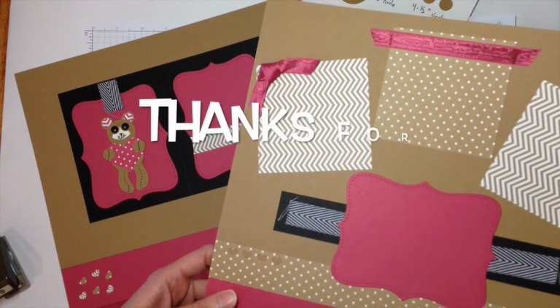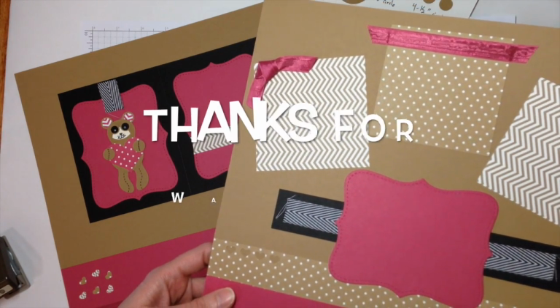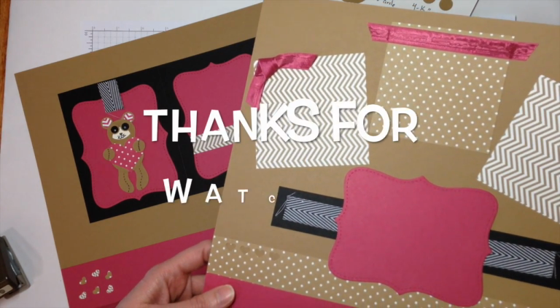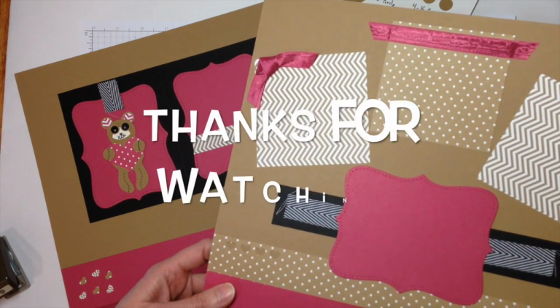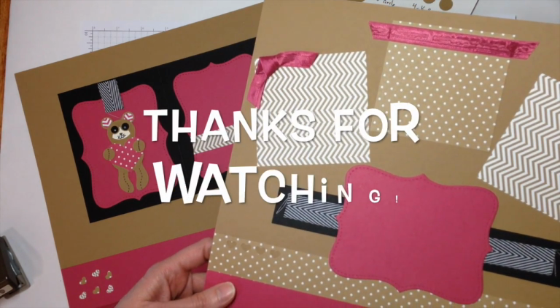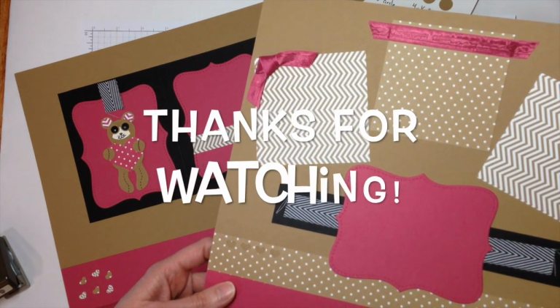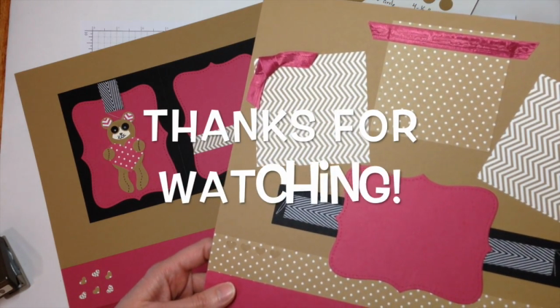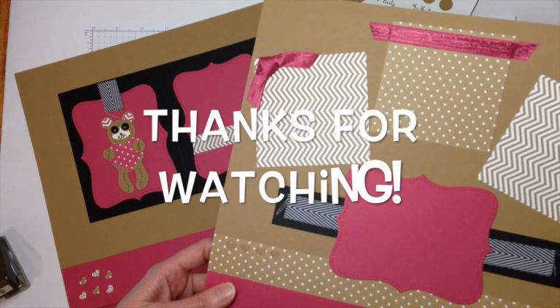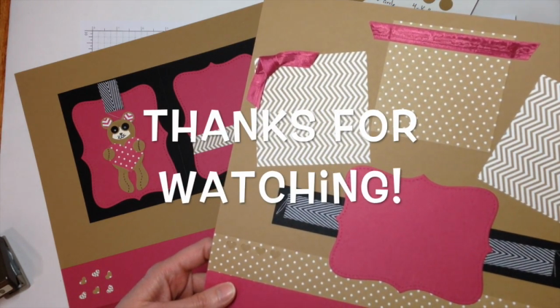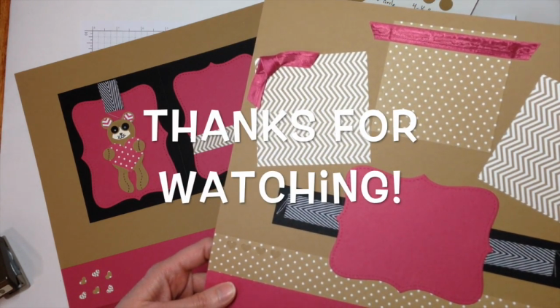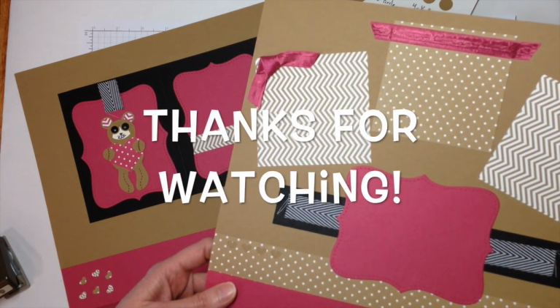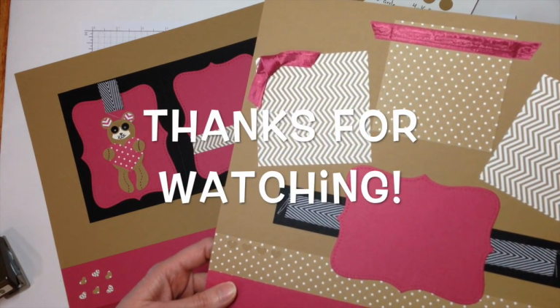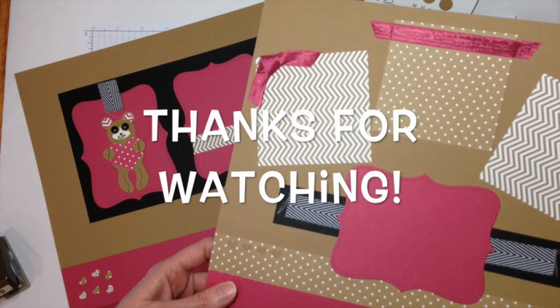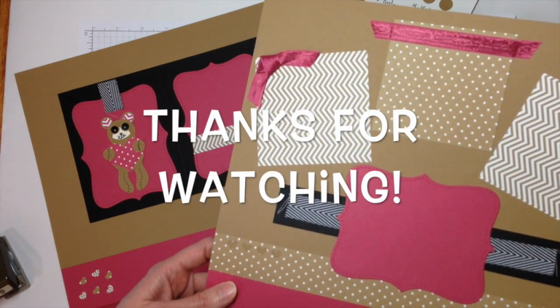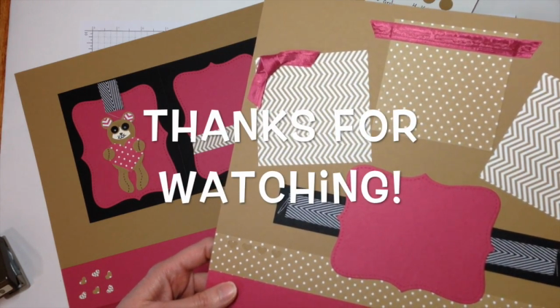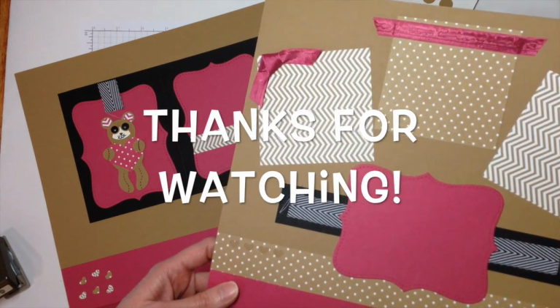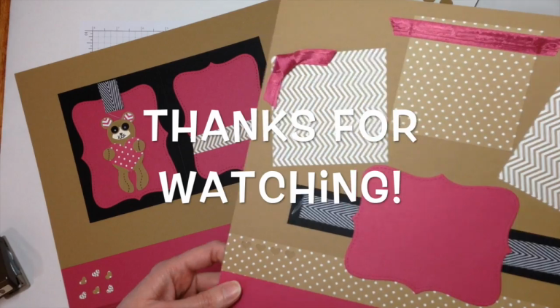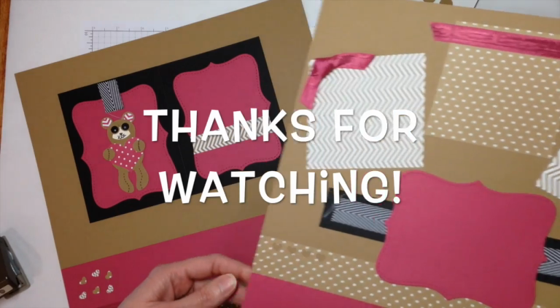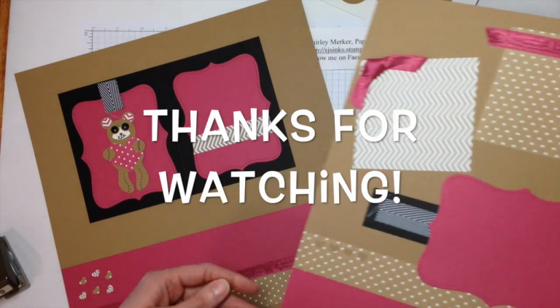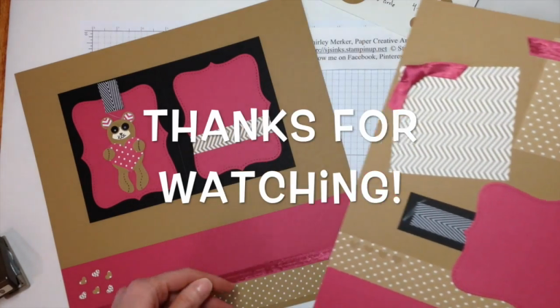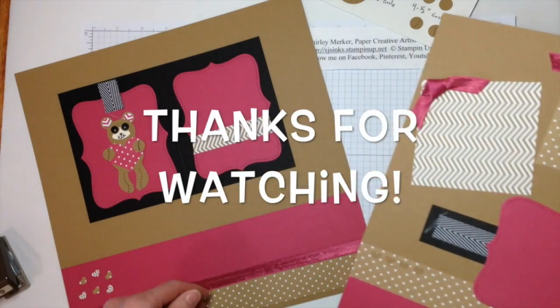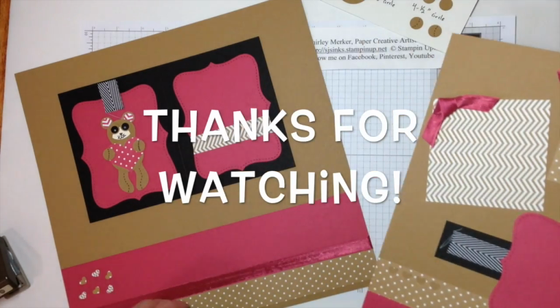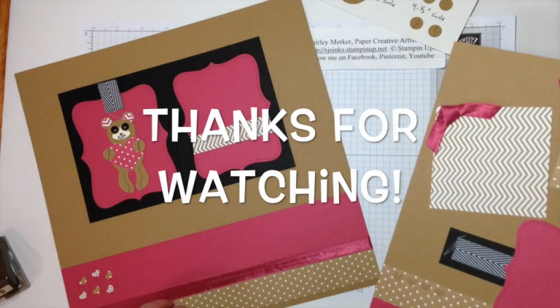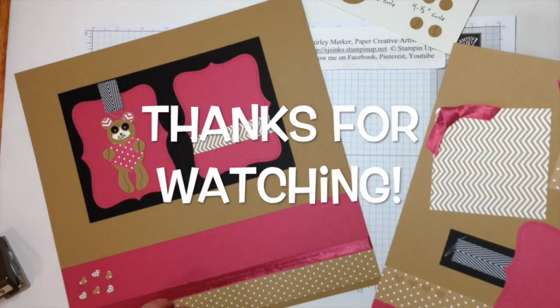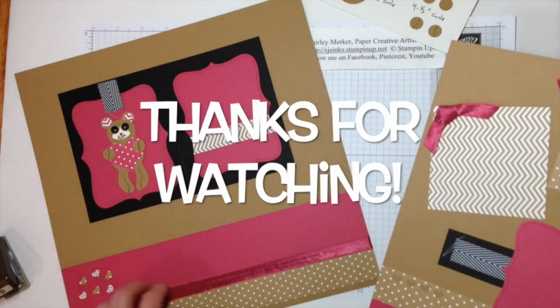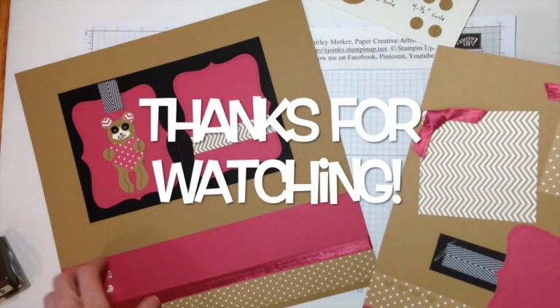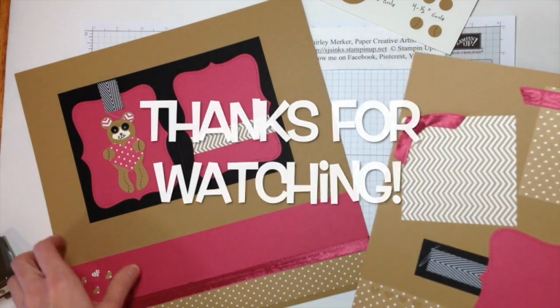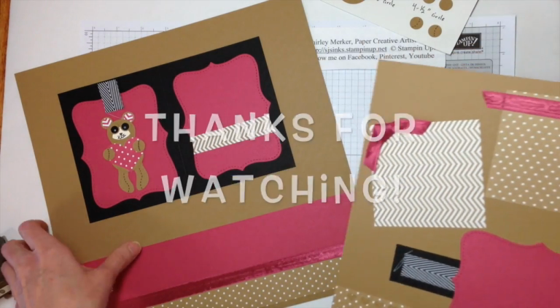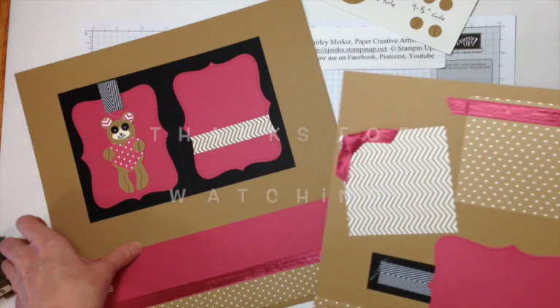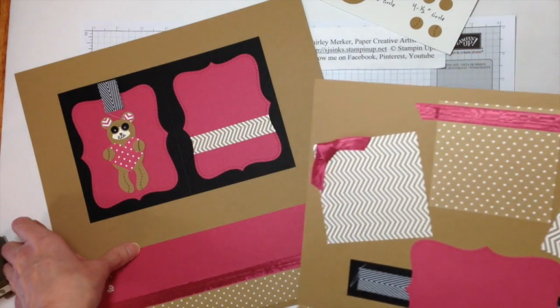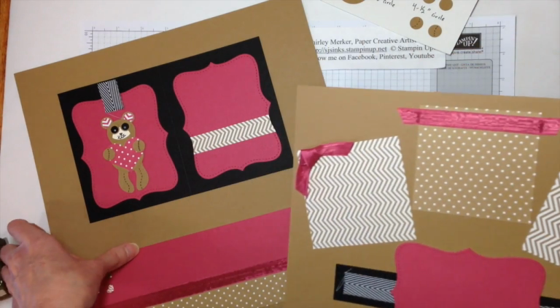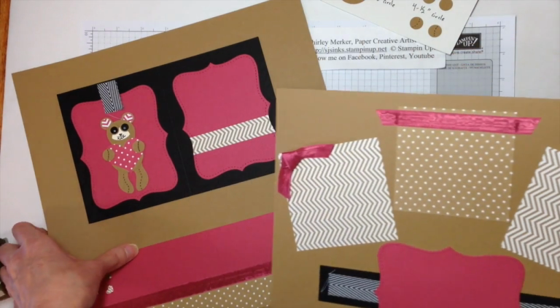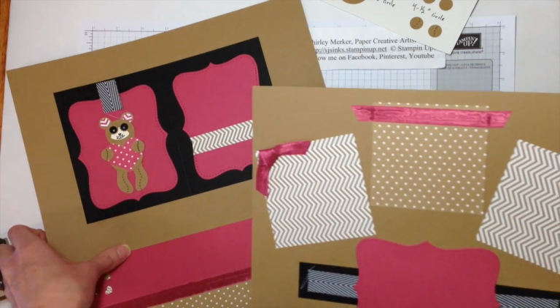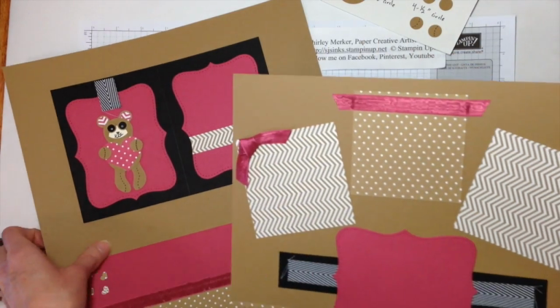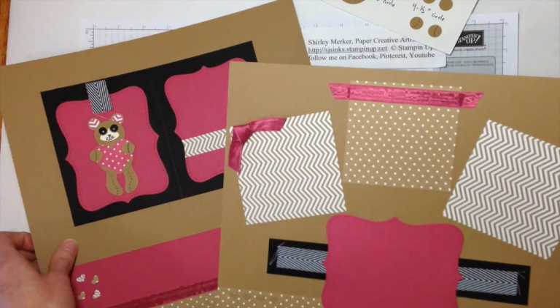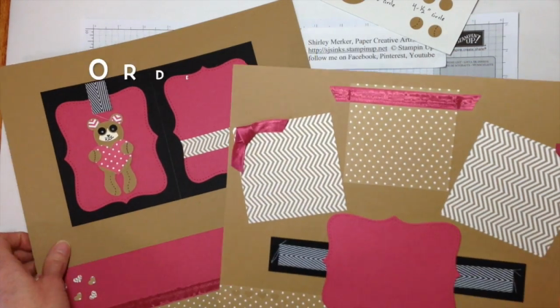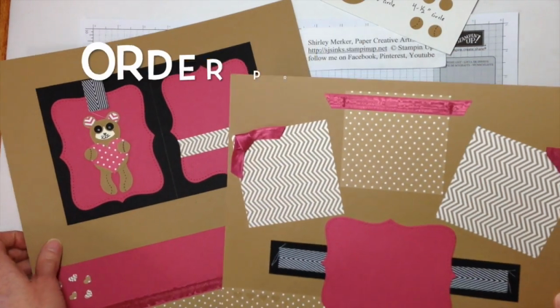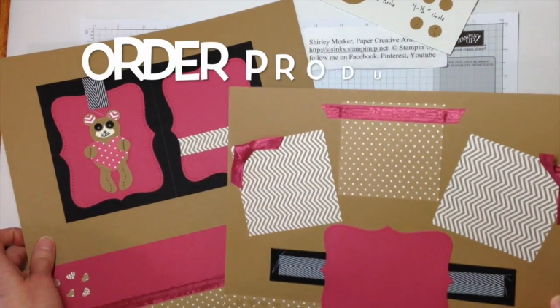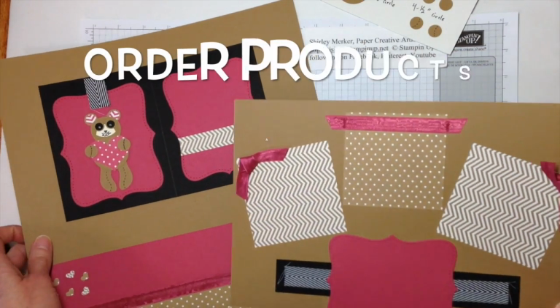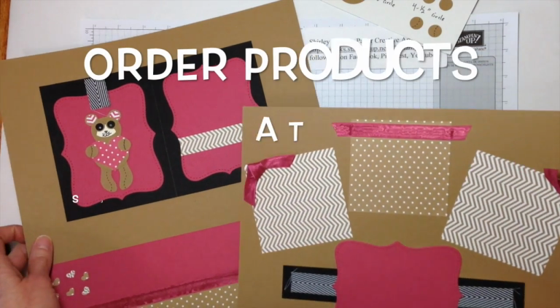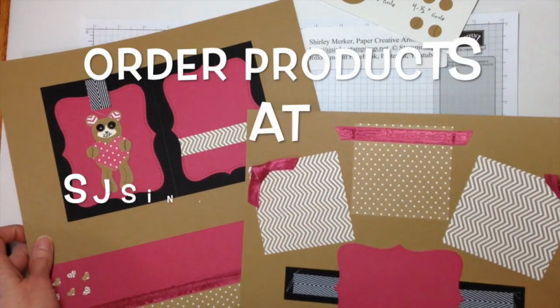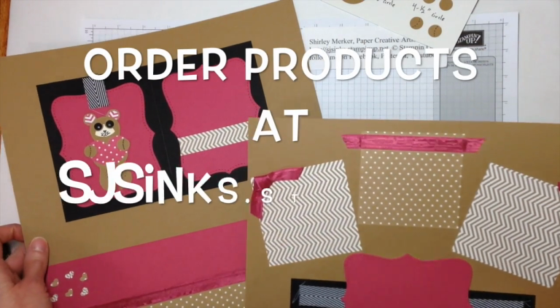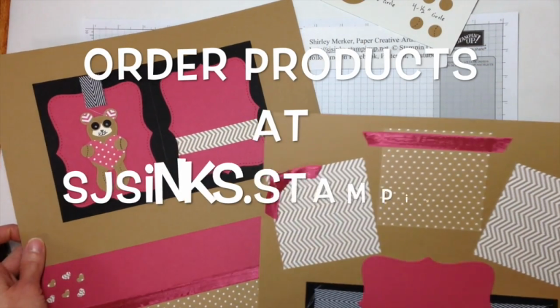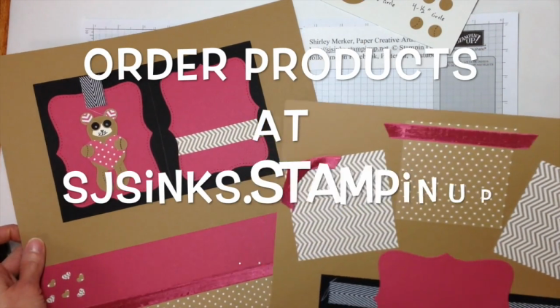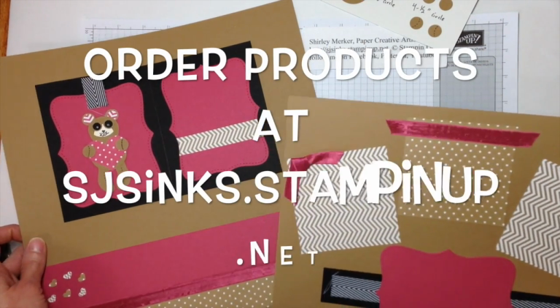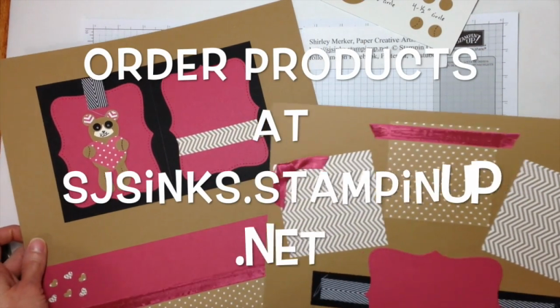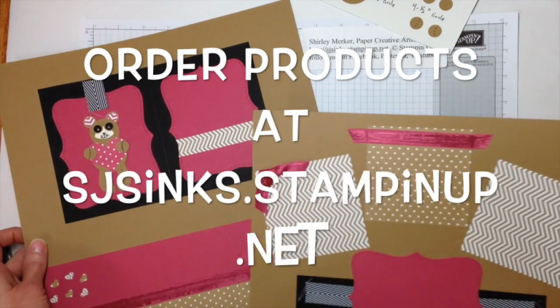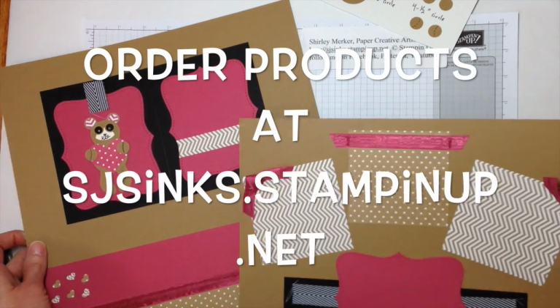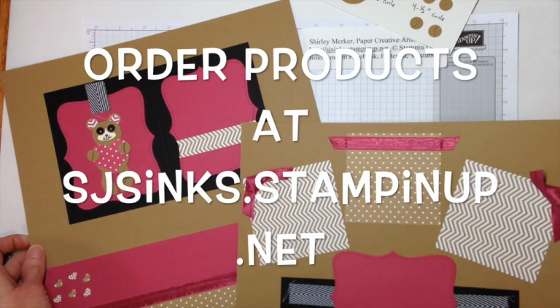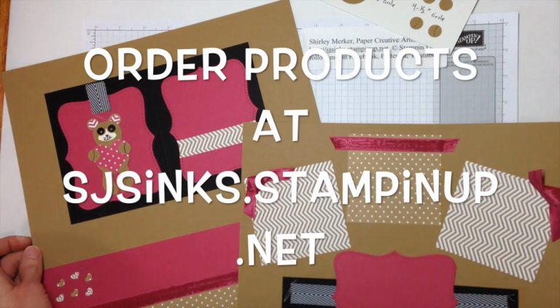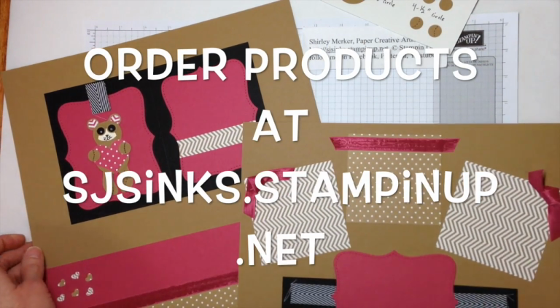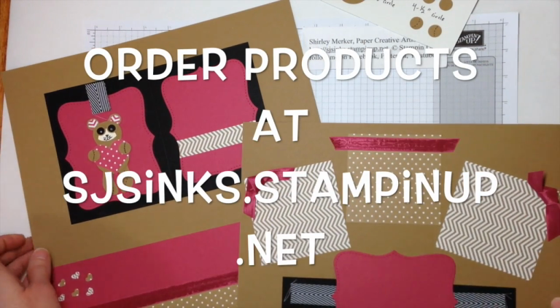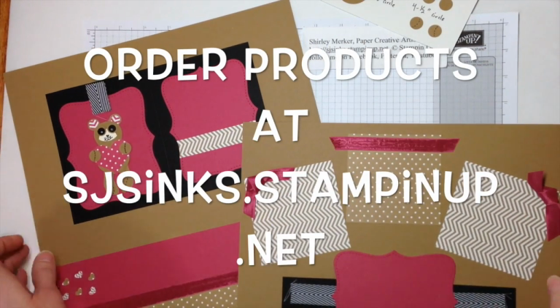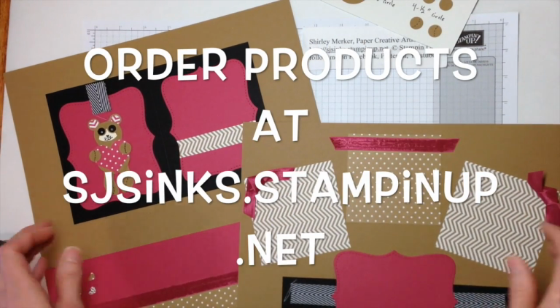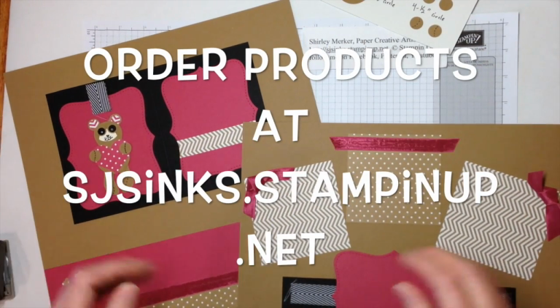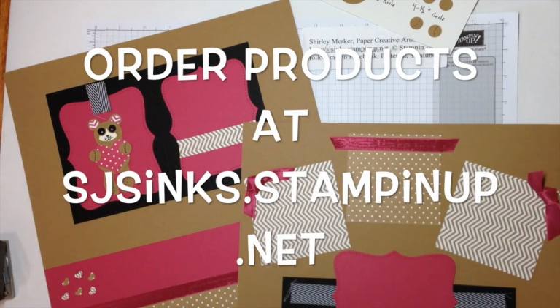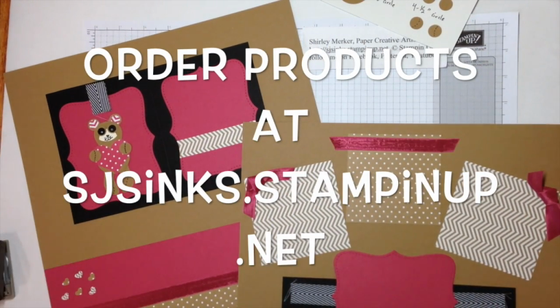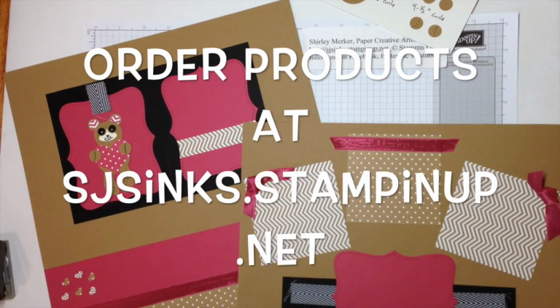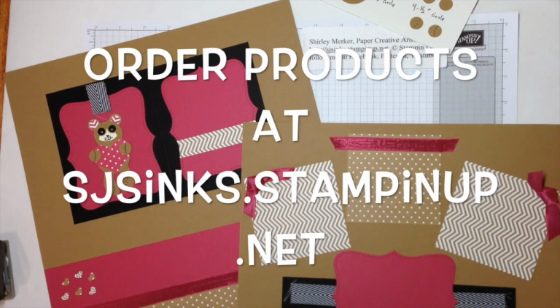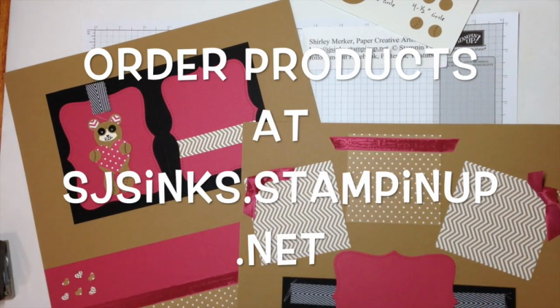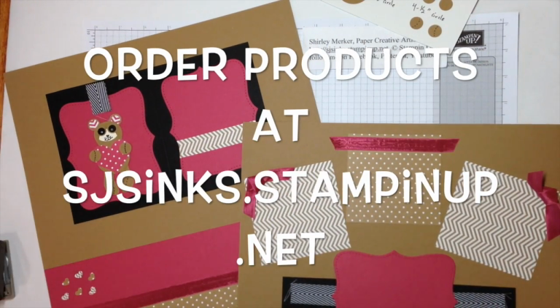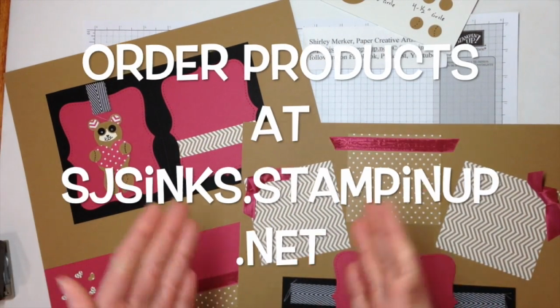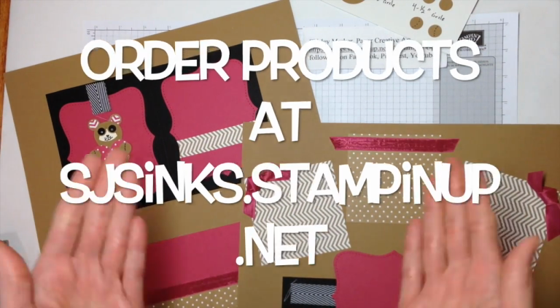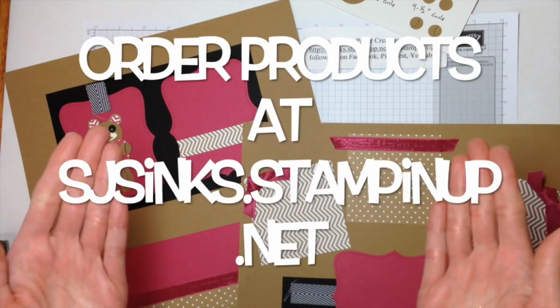Thanks for watching. This is Super Awesome Stamper Shirley with Scrapbook and Sunday. Bye!